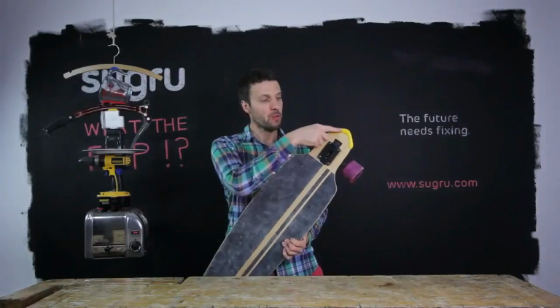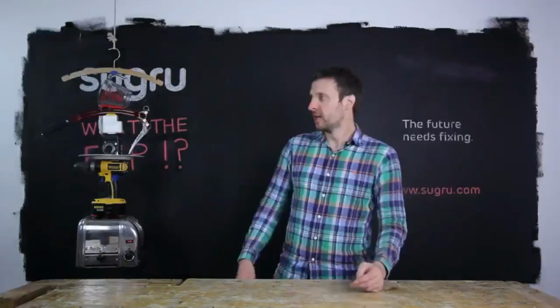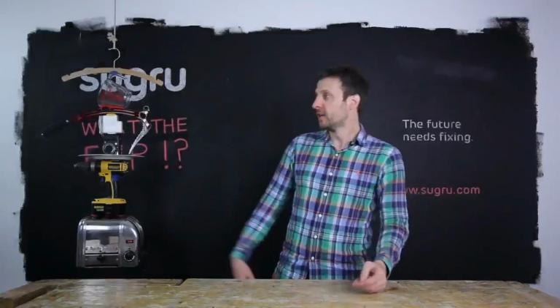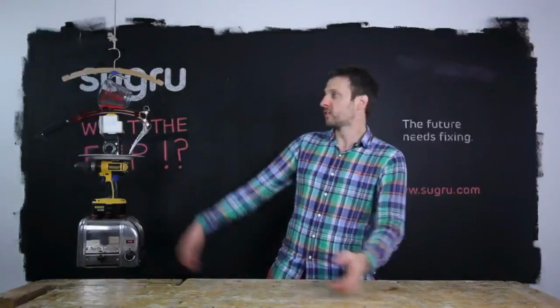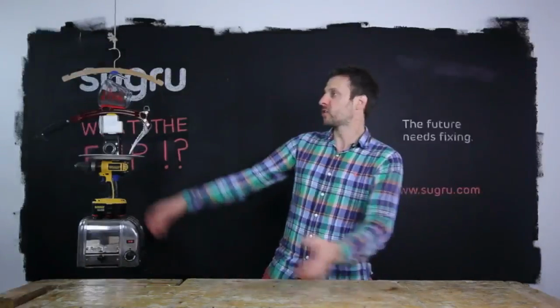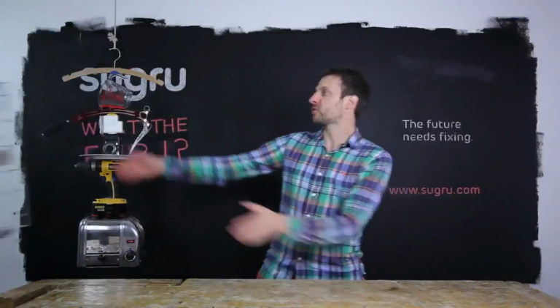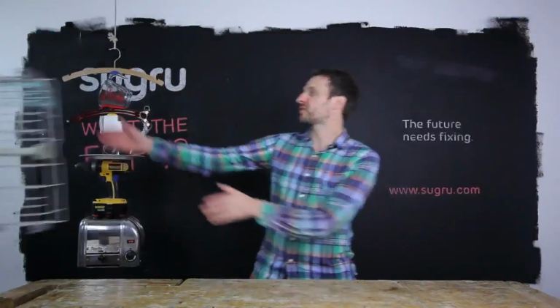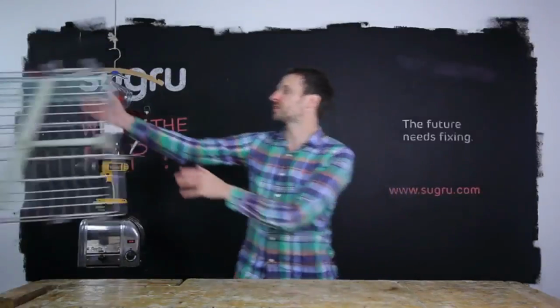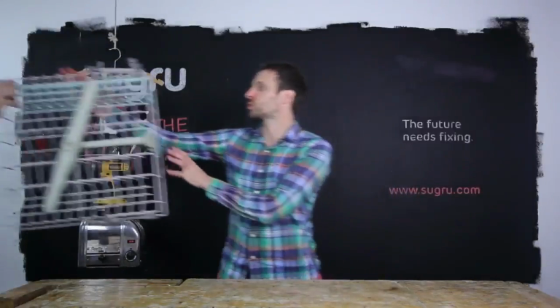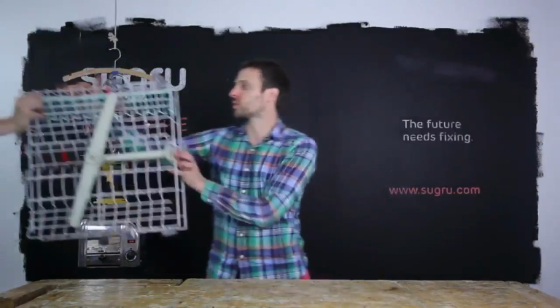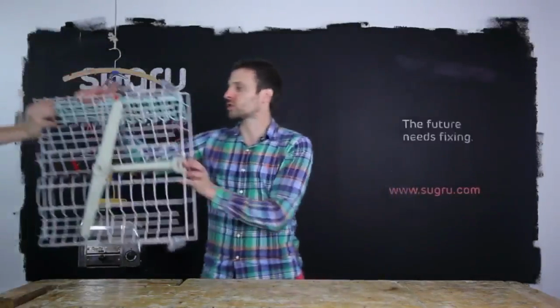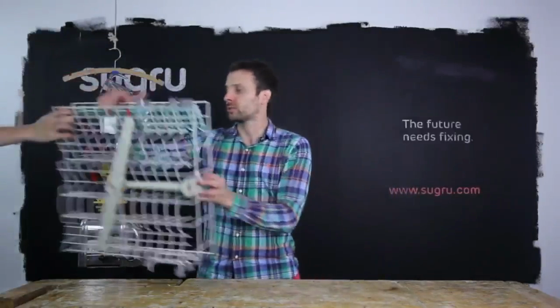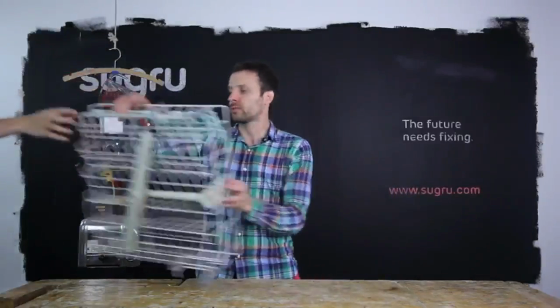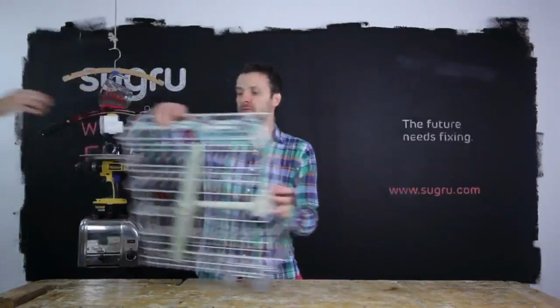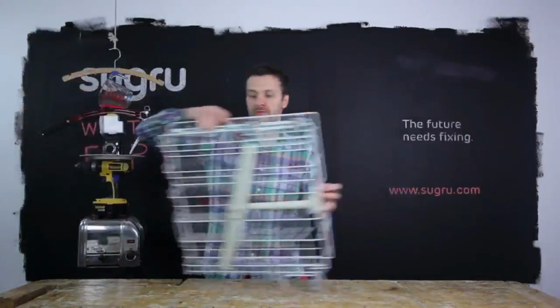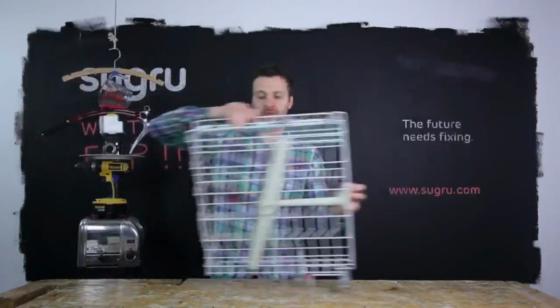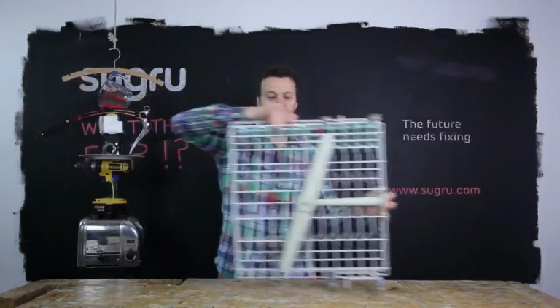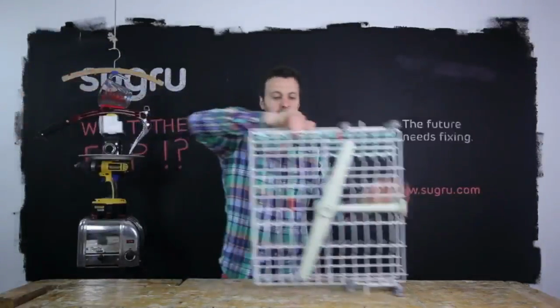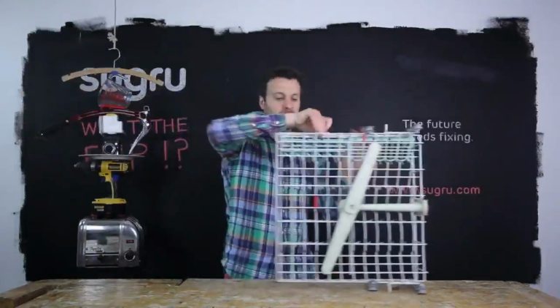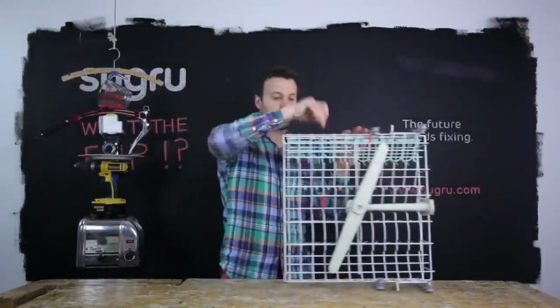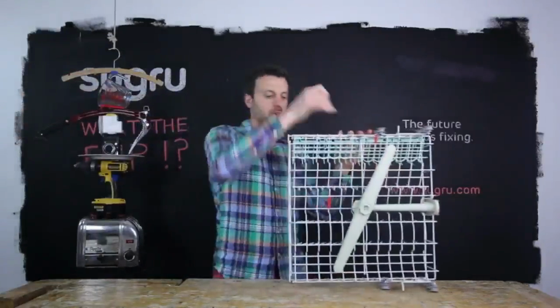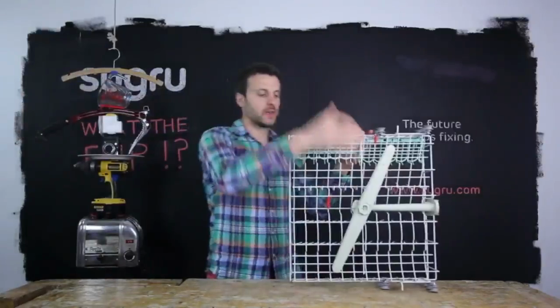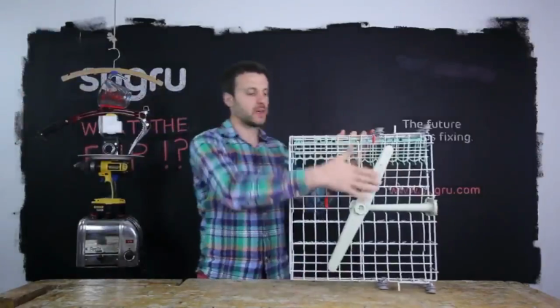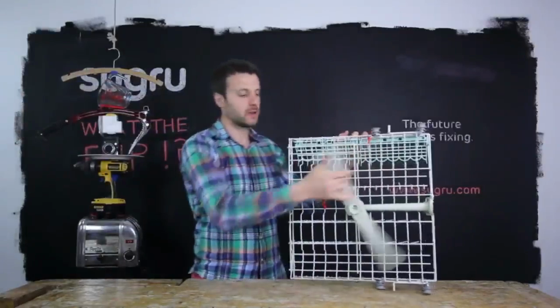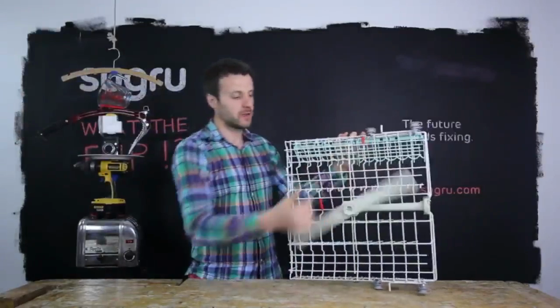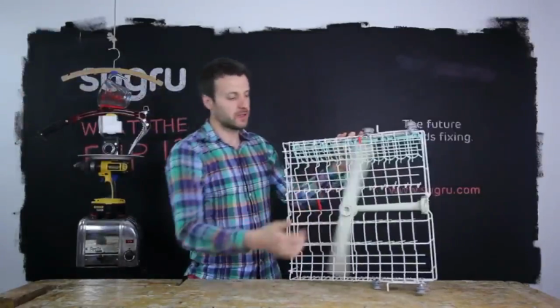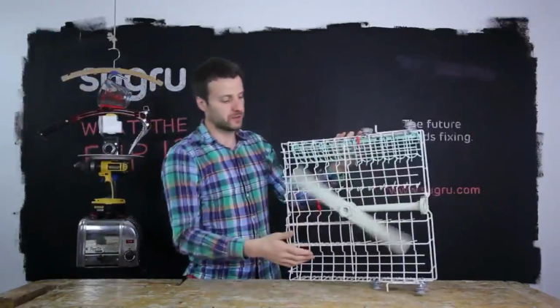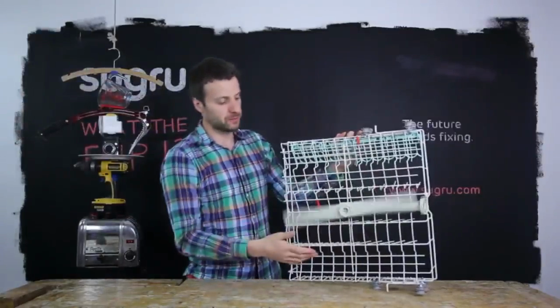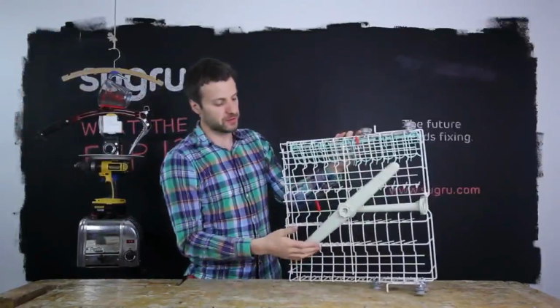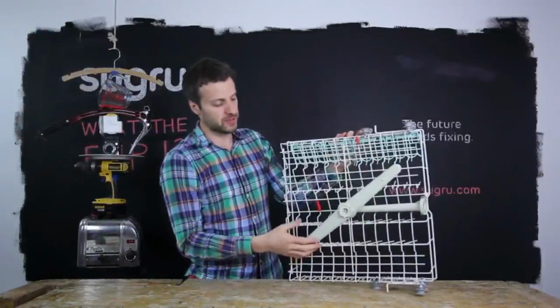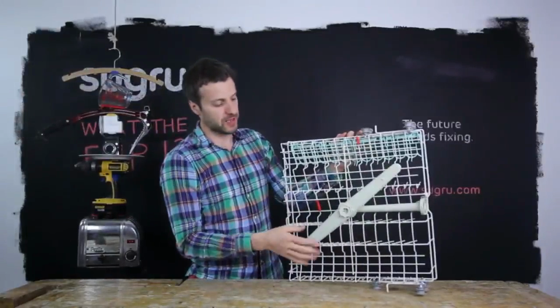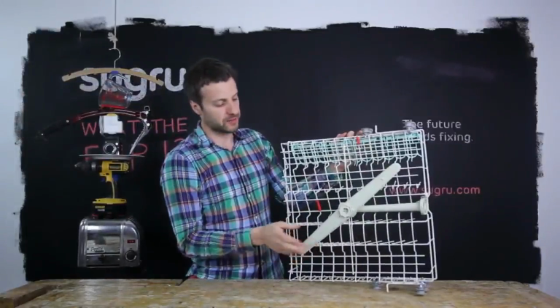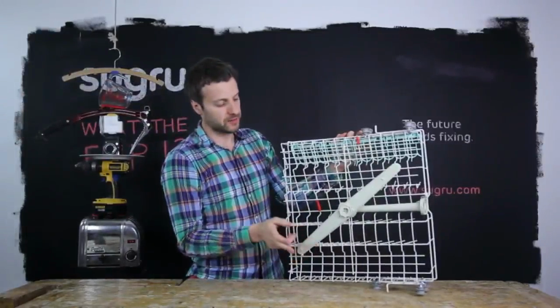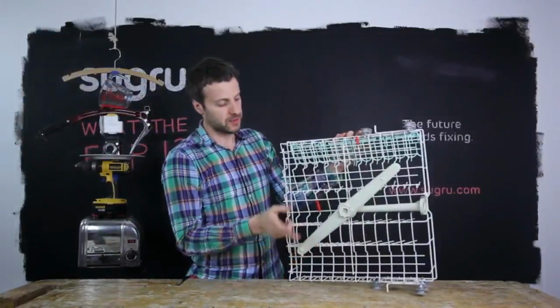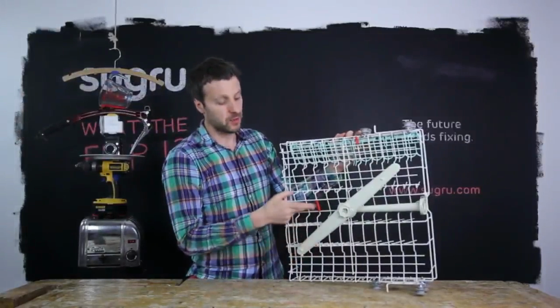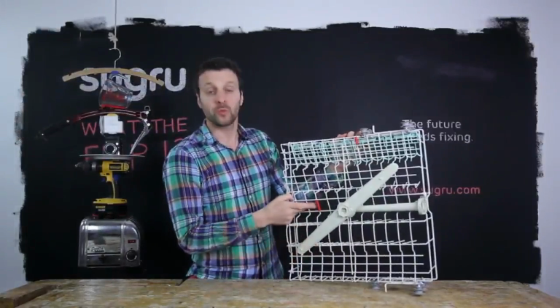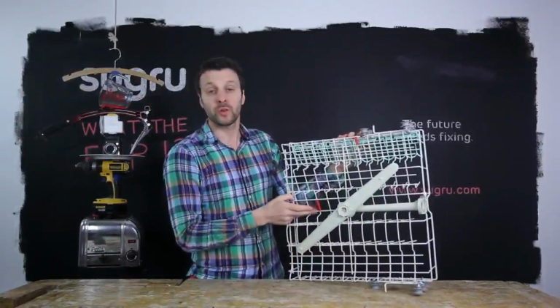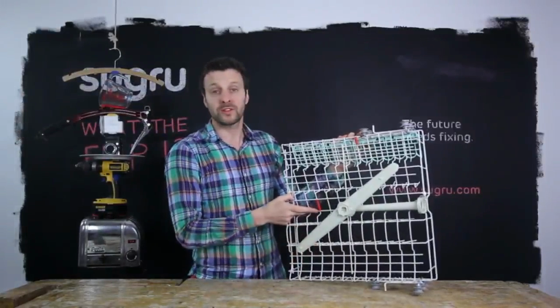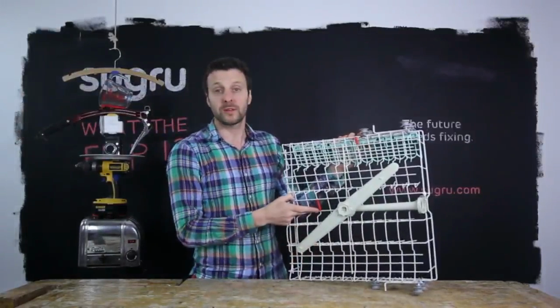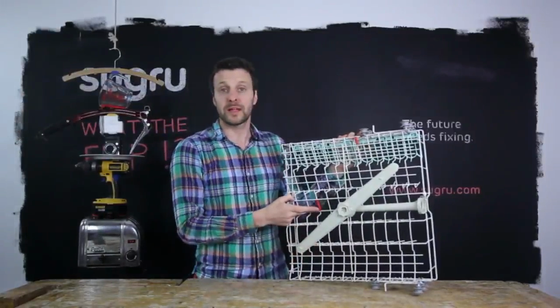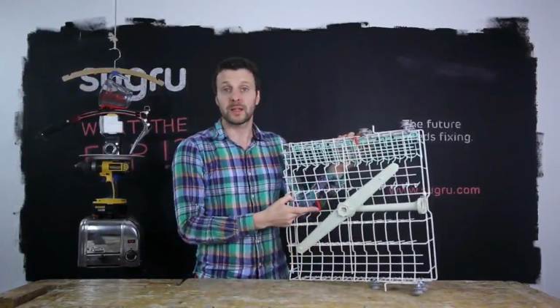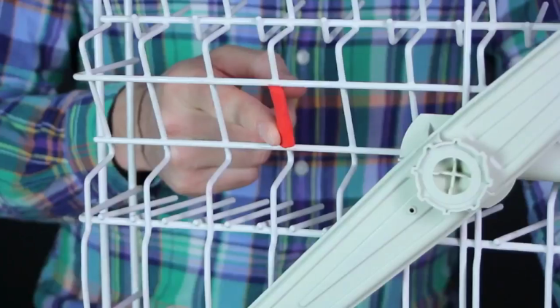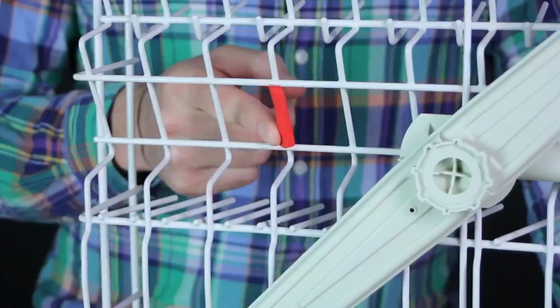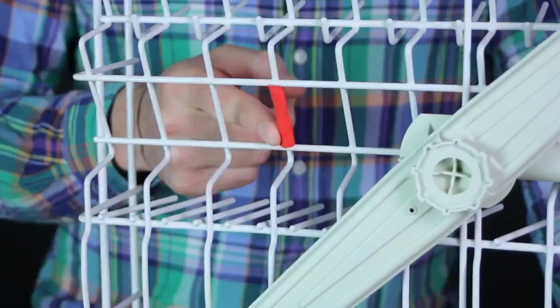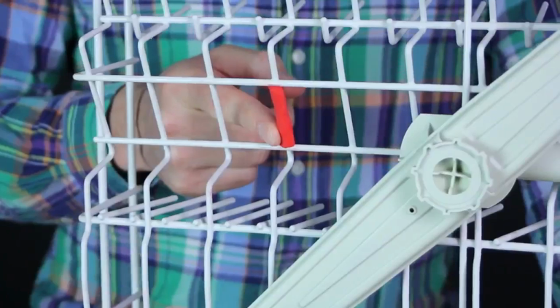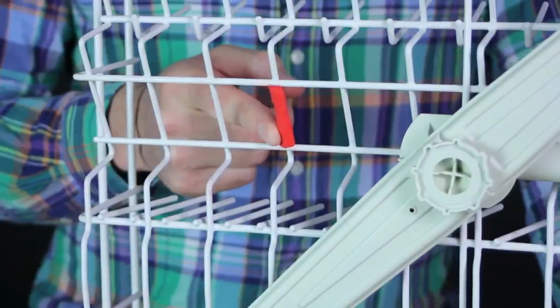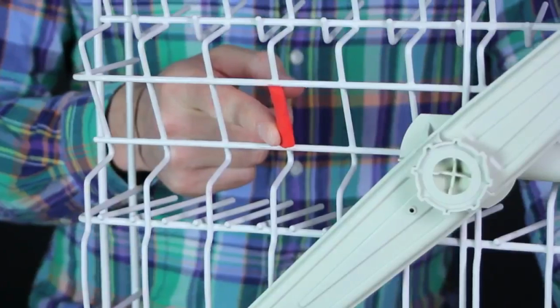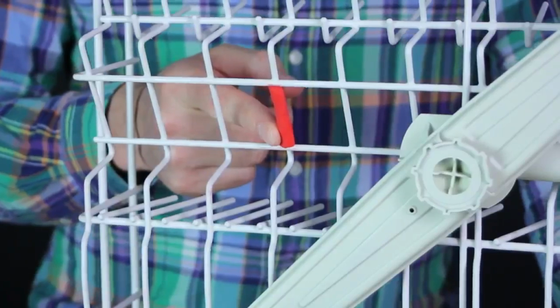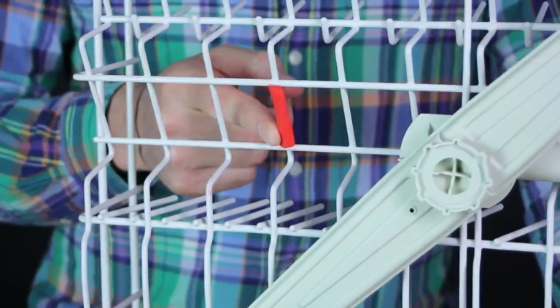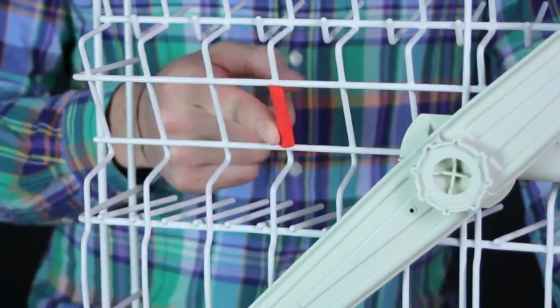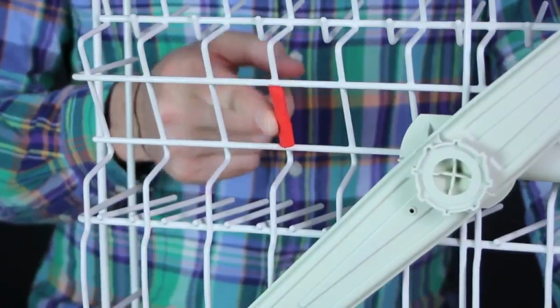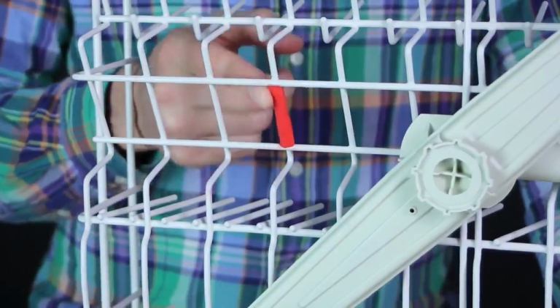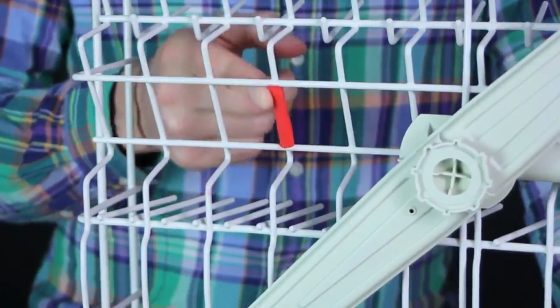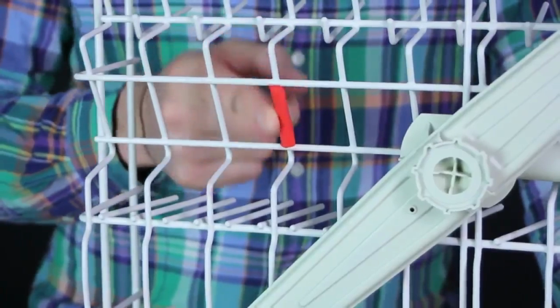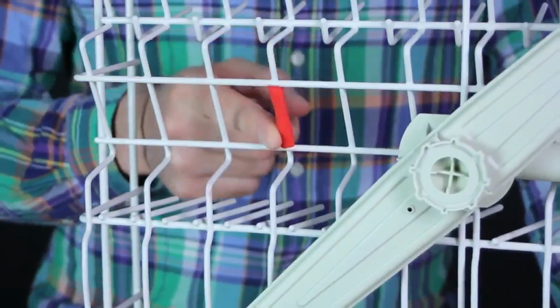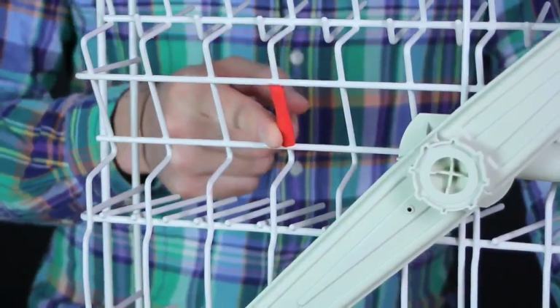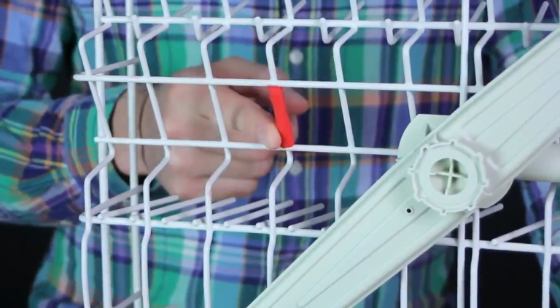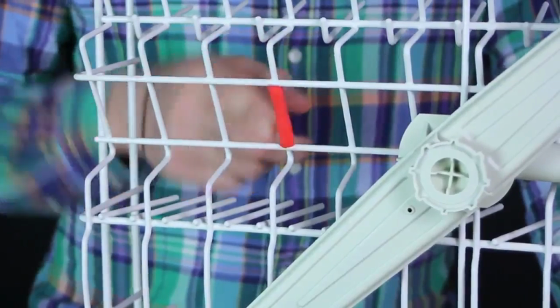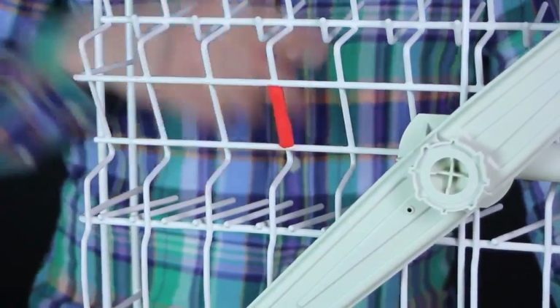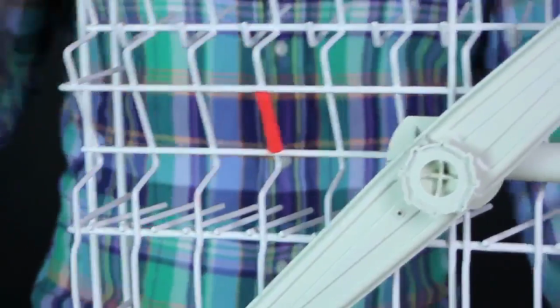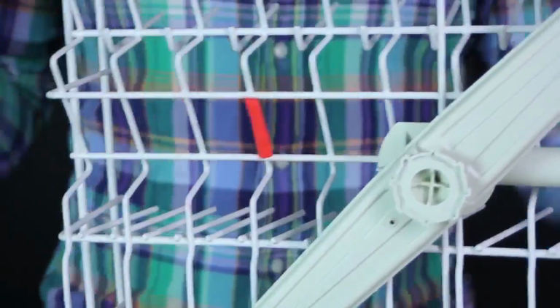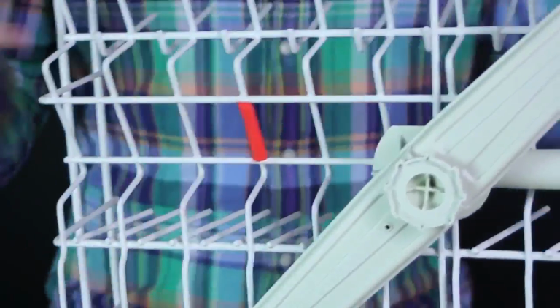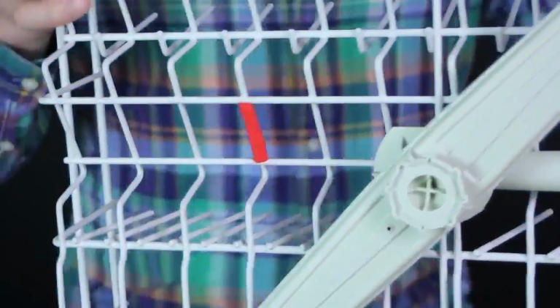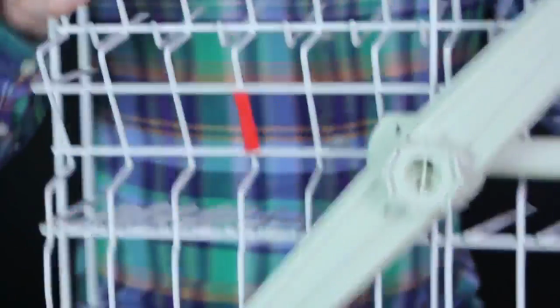Sugru is dishwasher proof. Here it's protecting rusty metal, which means you don't have to throw away a working dishwasher.